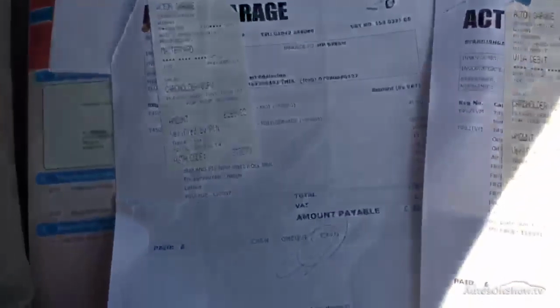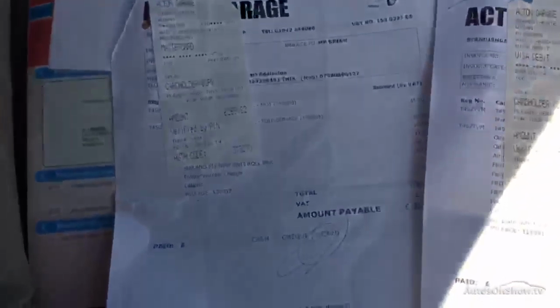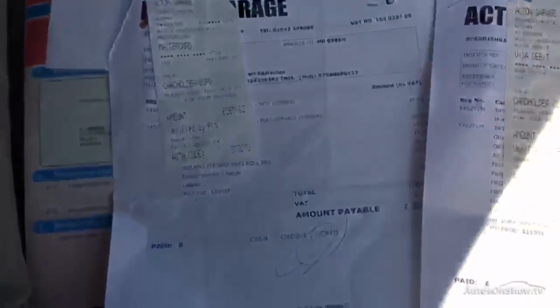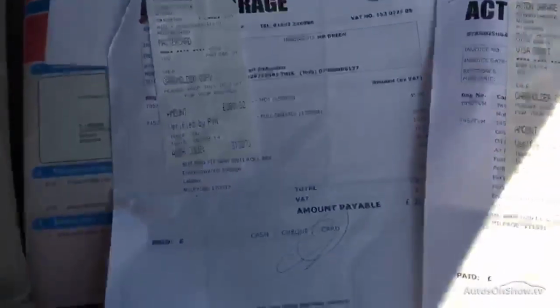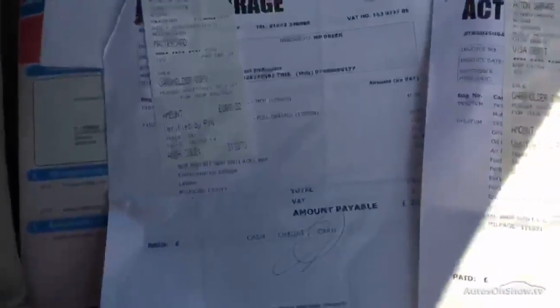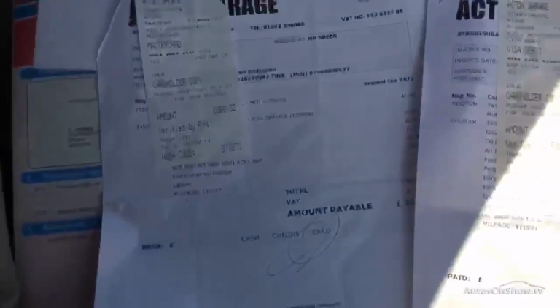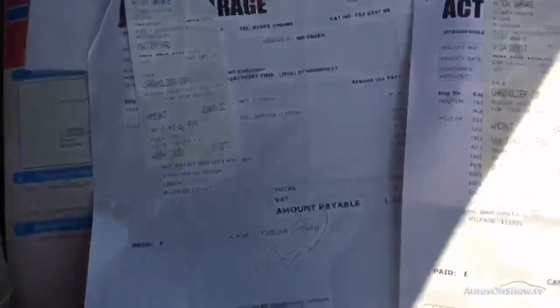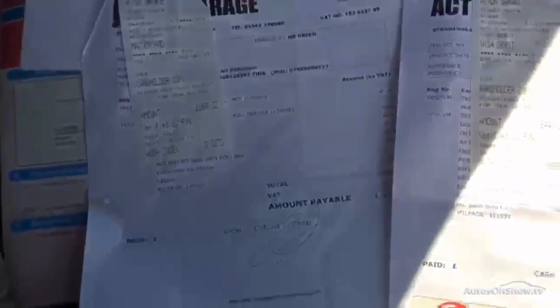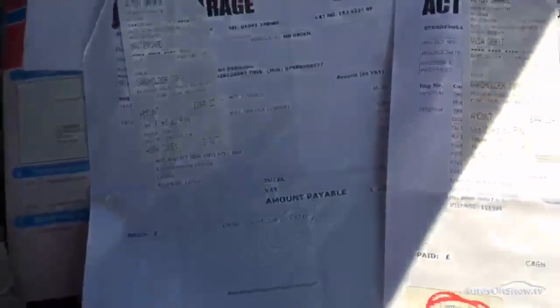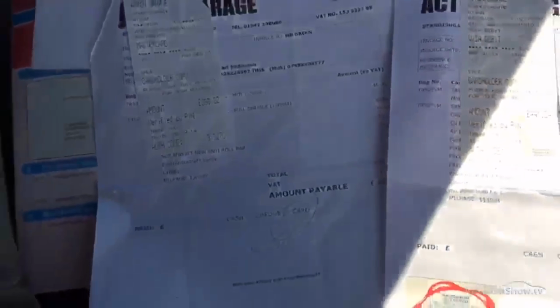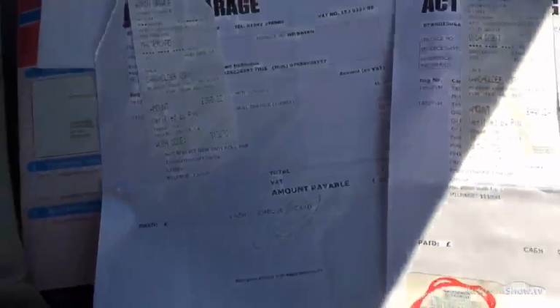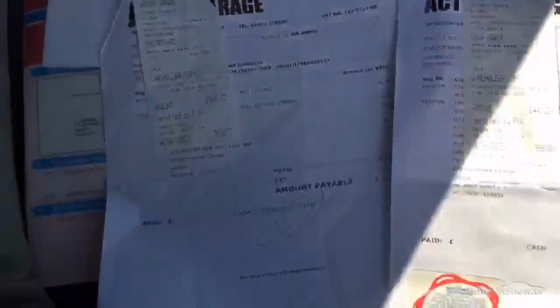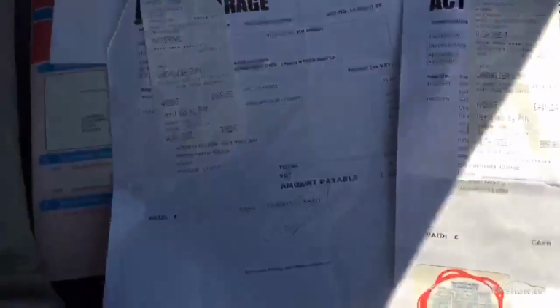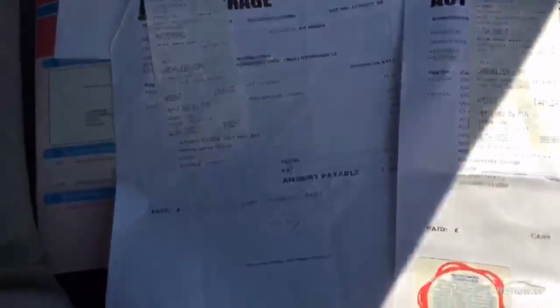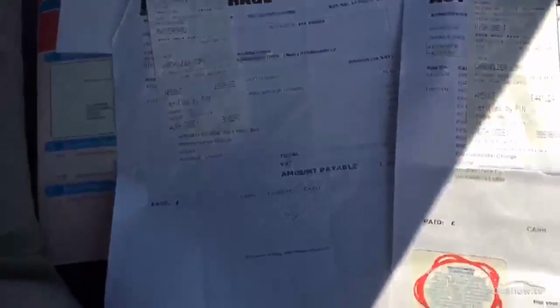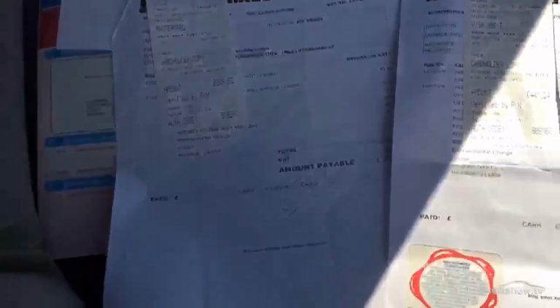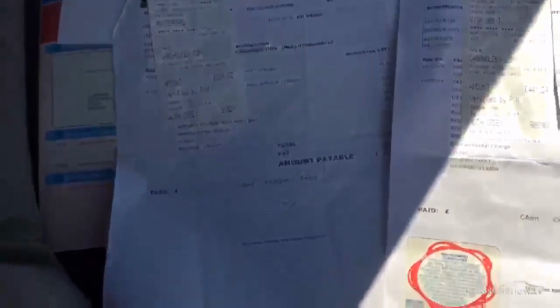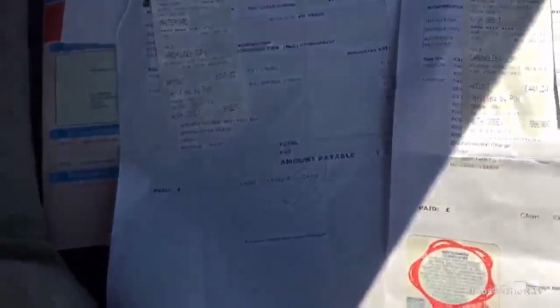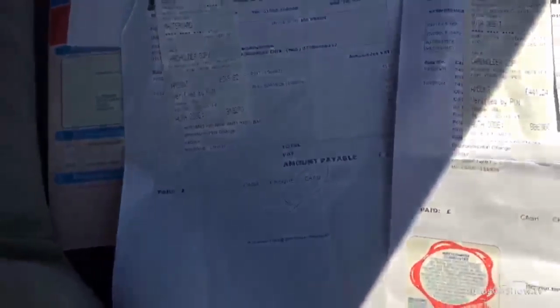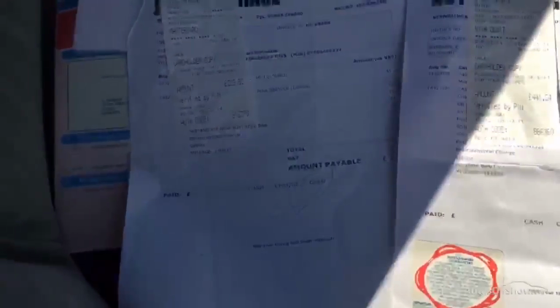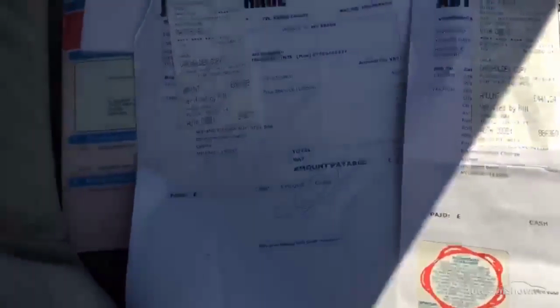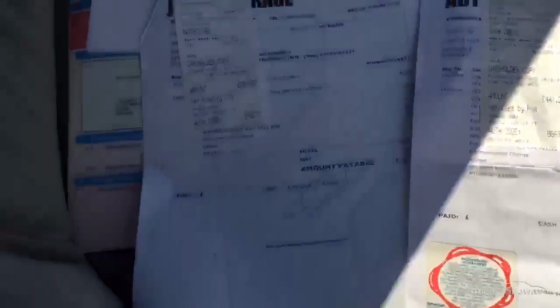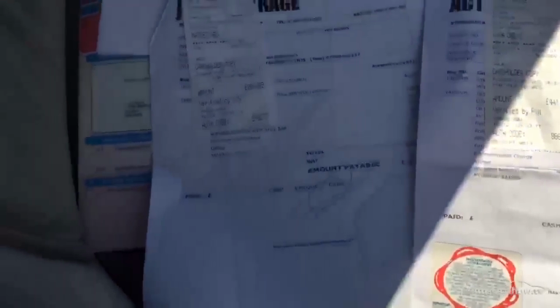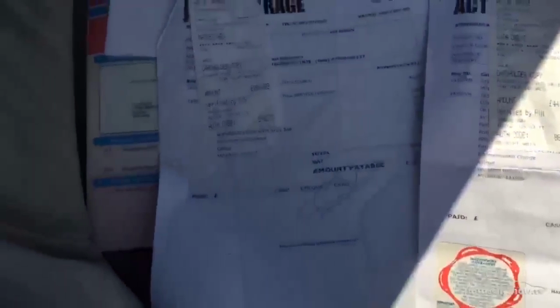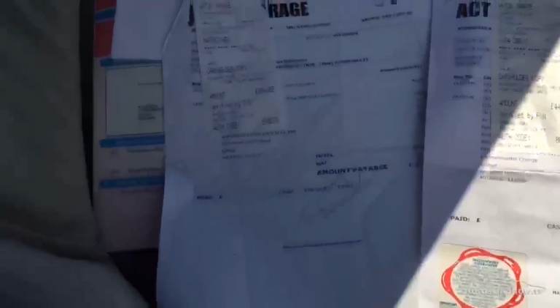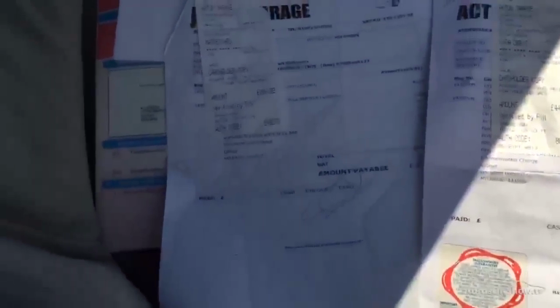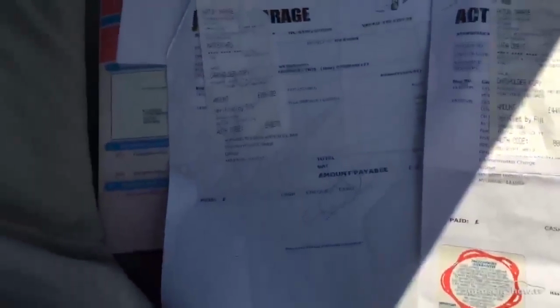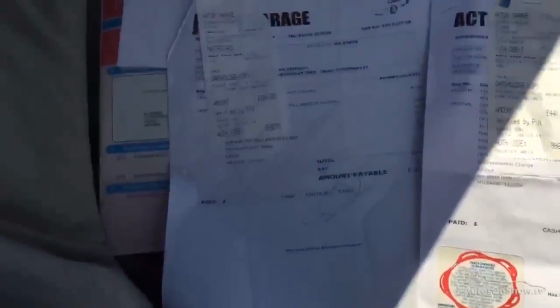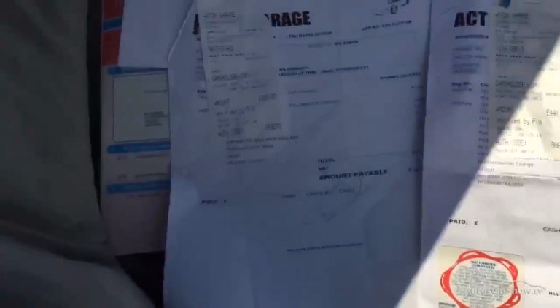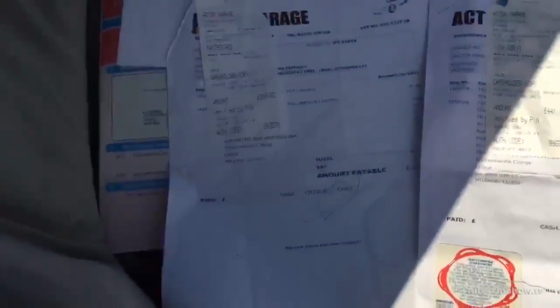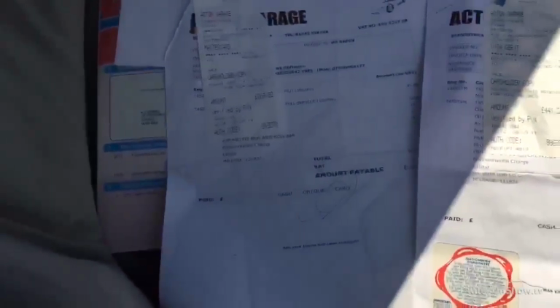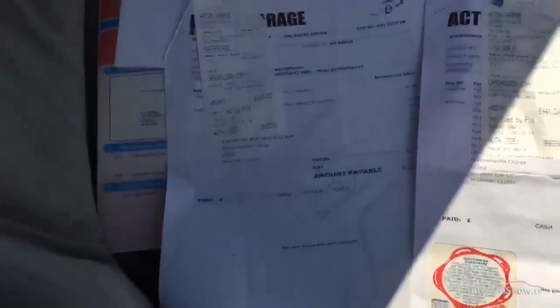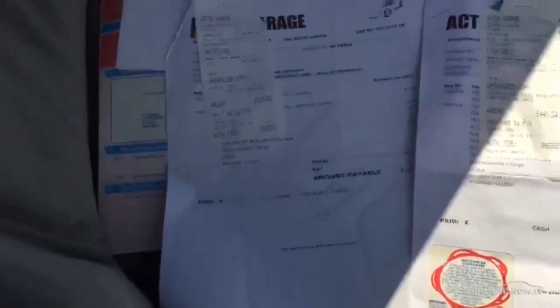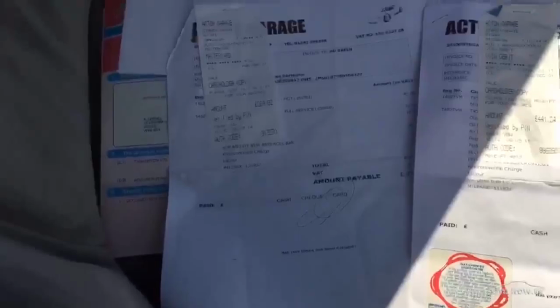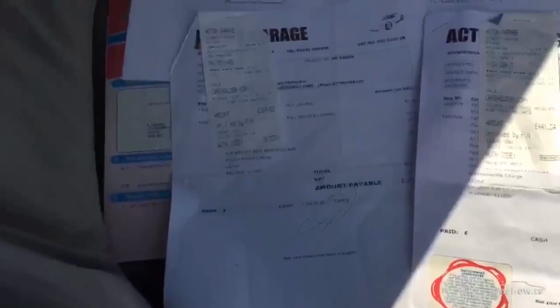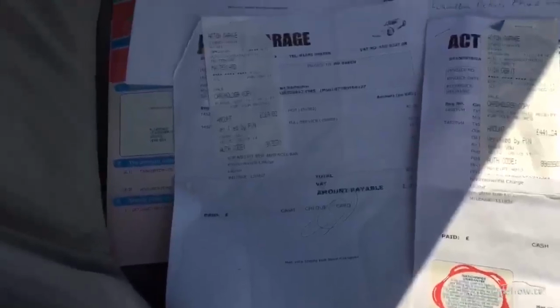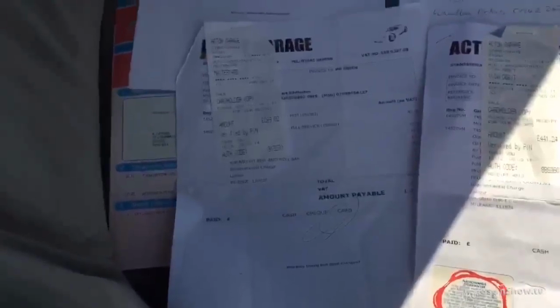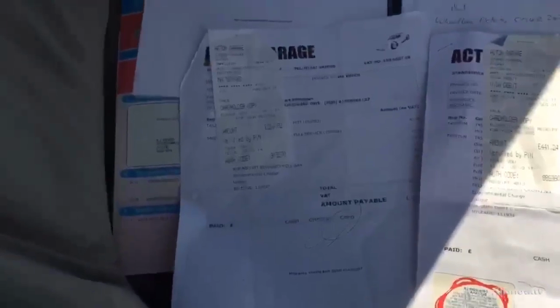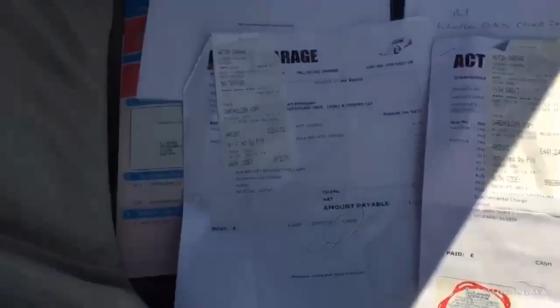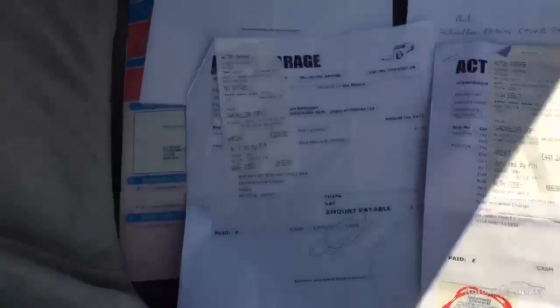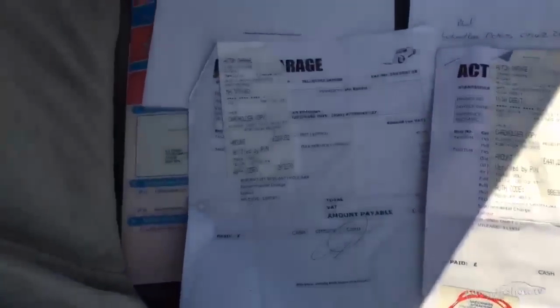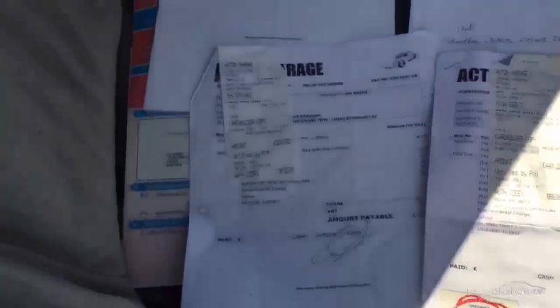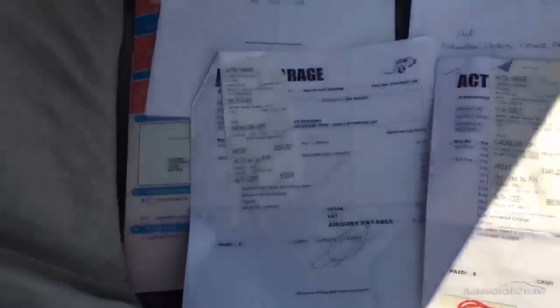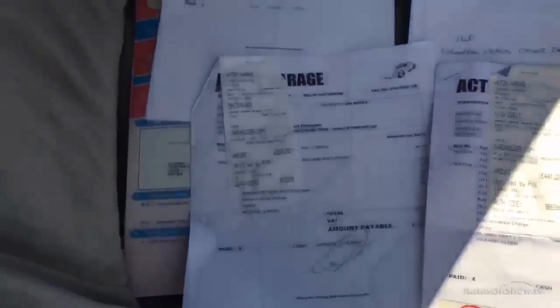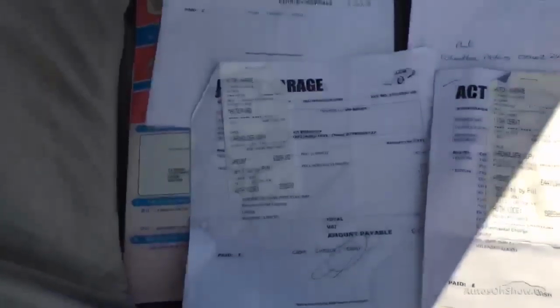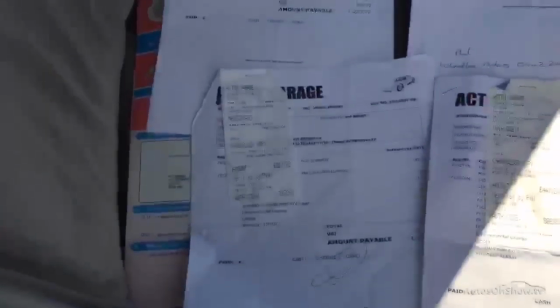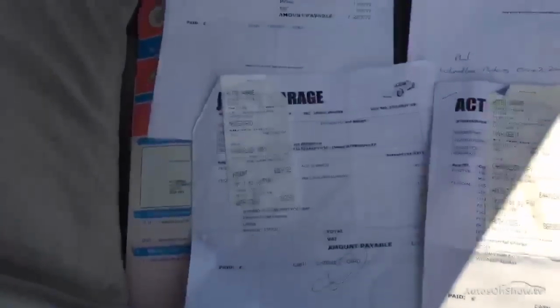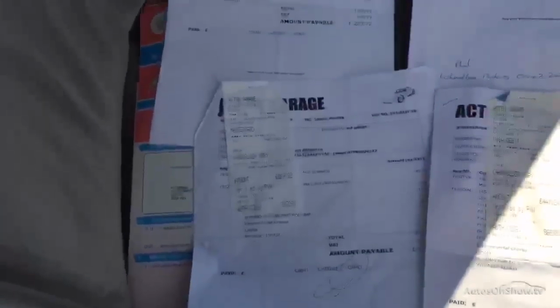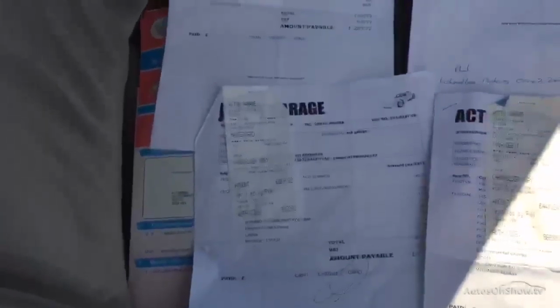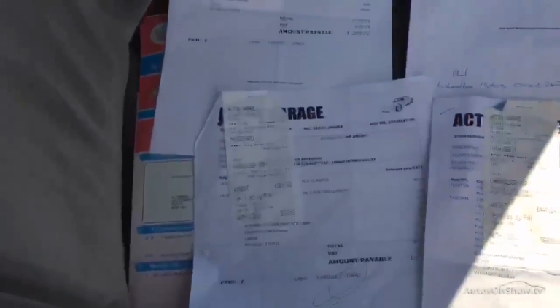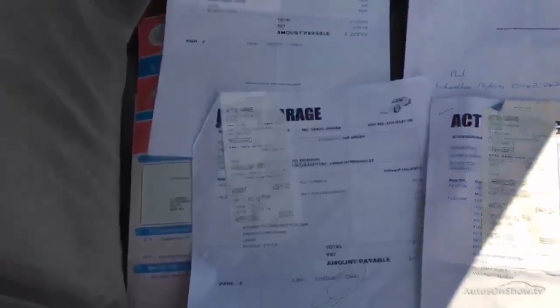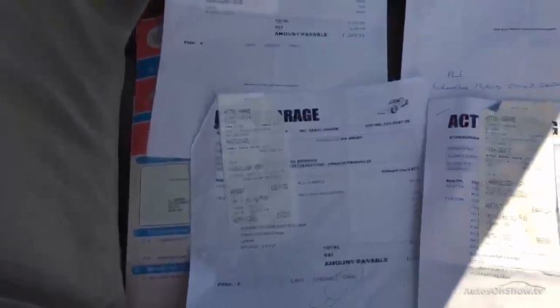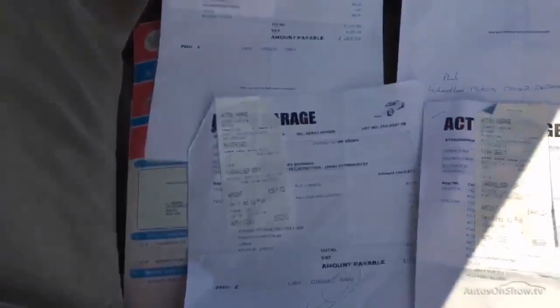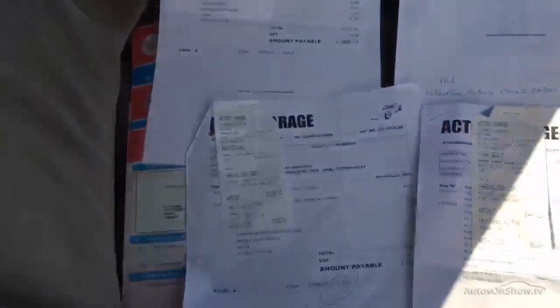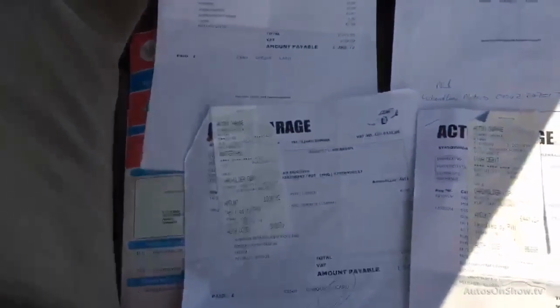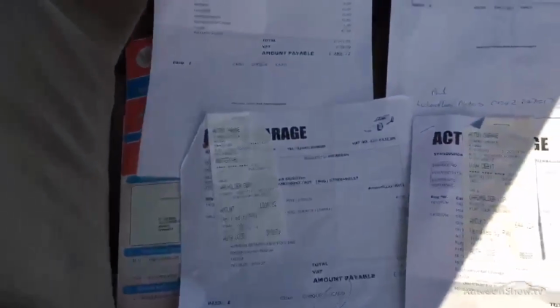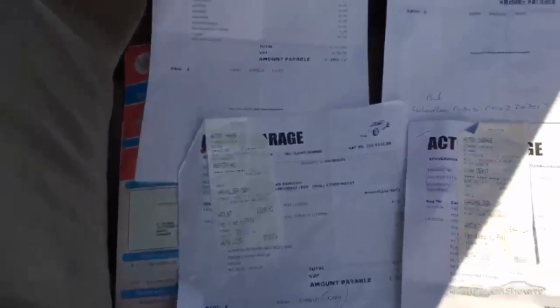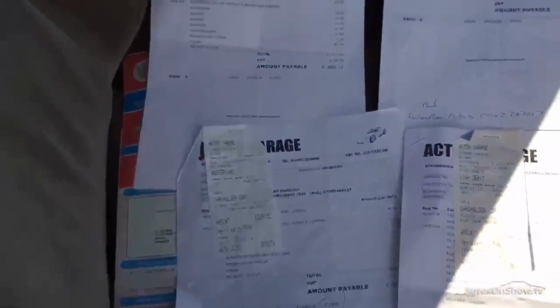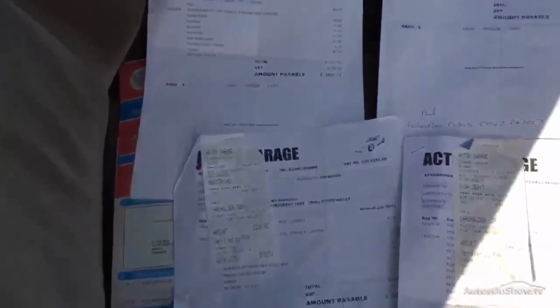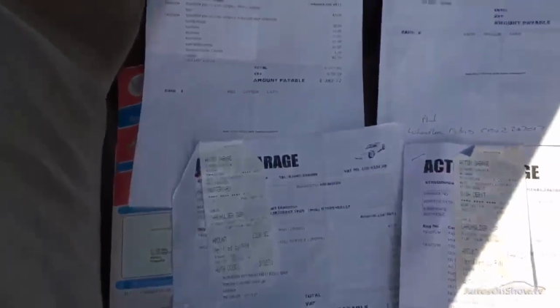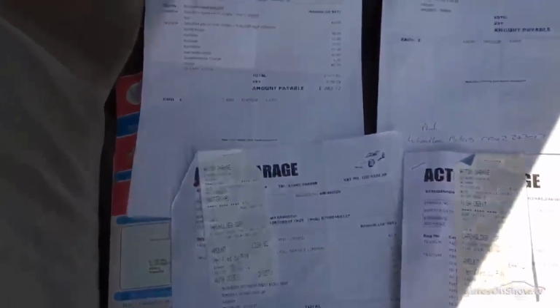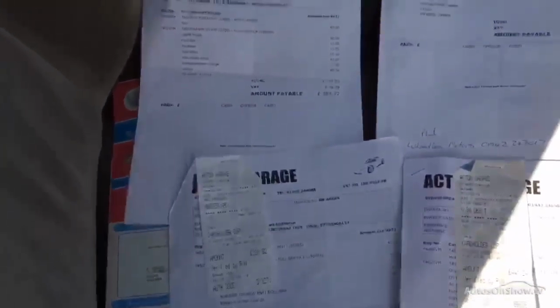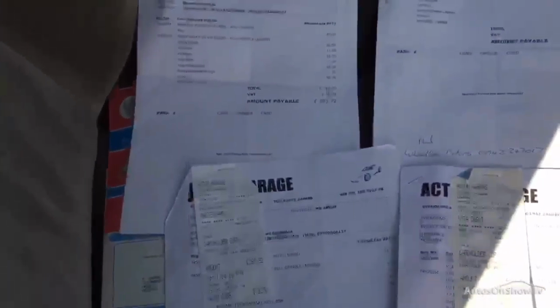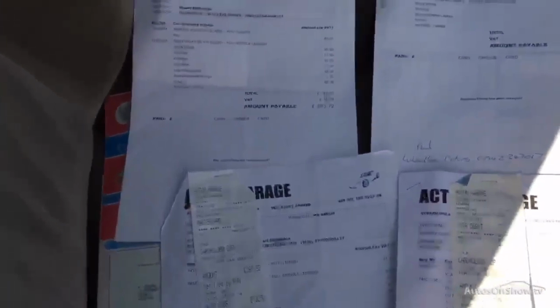That's the invoices I could find — there are four there.